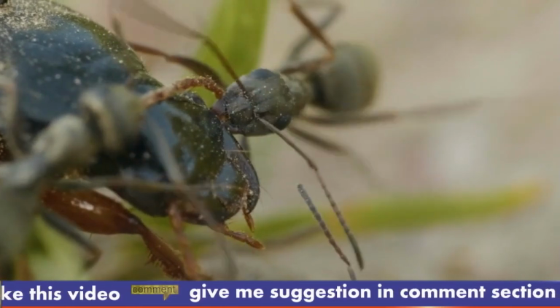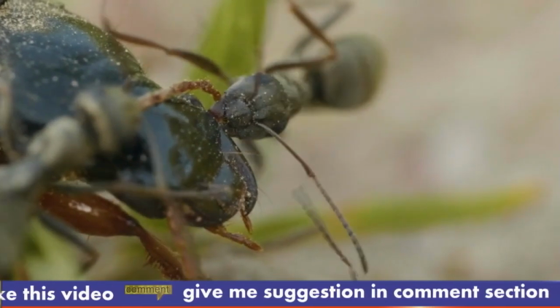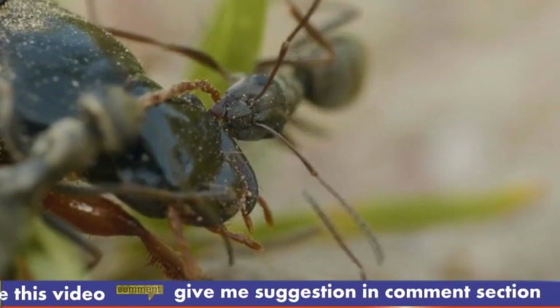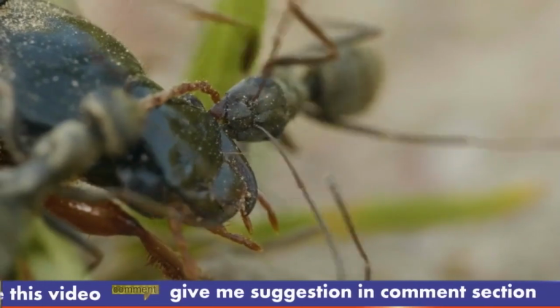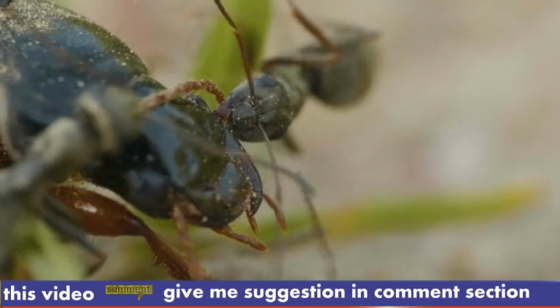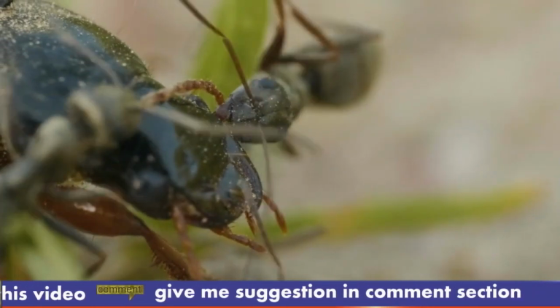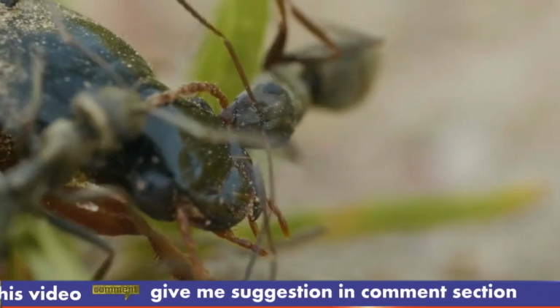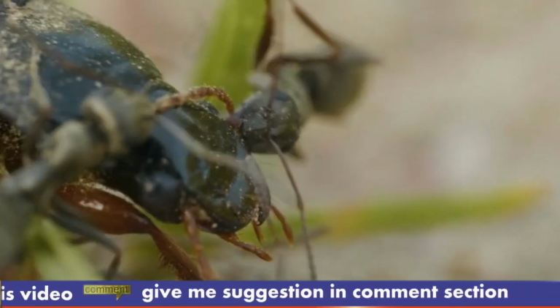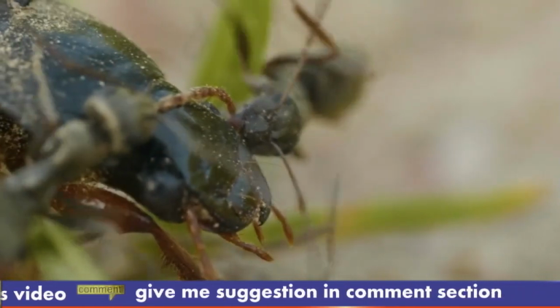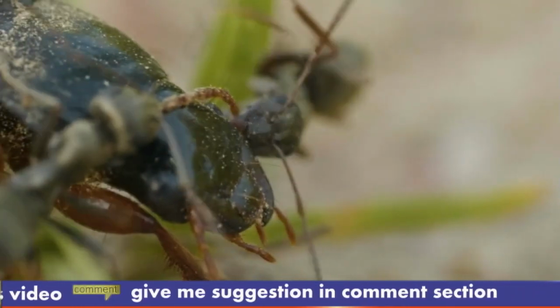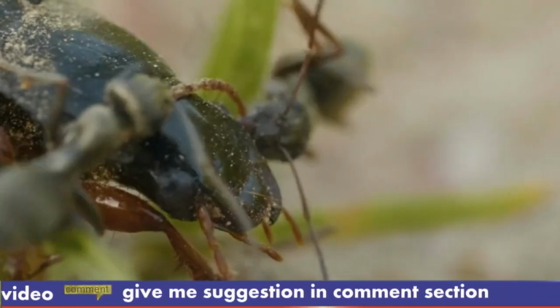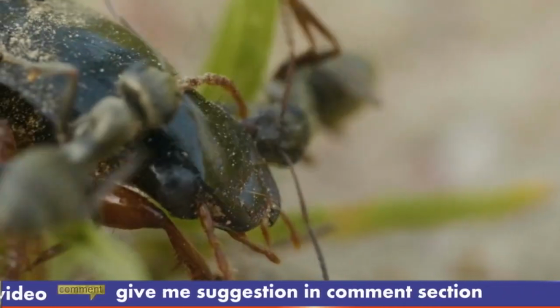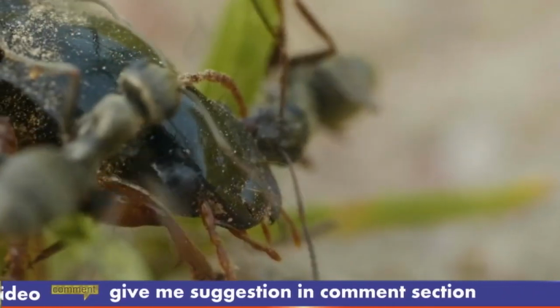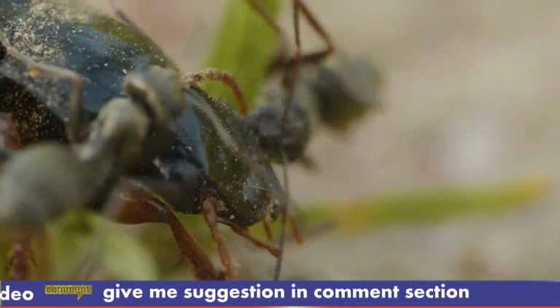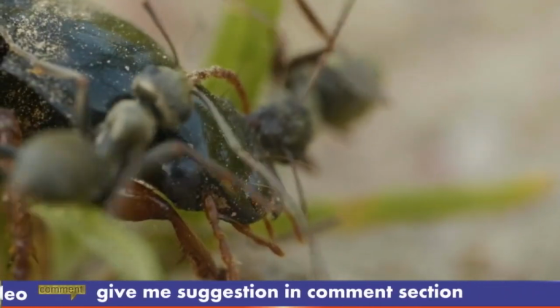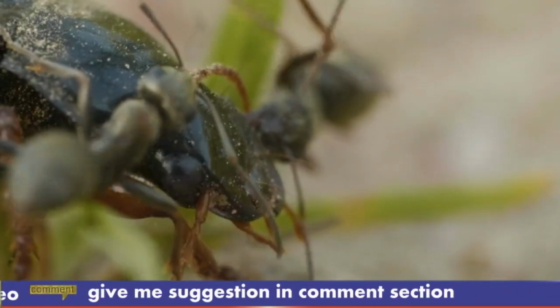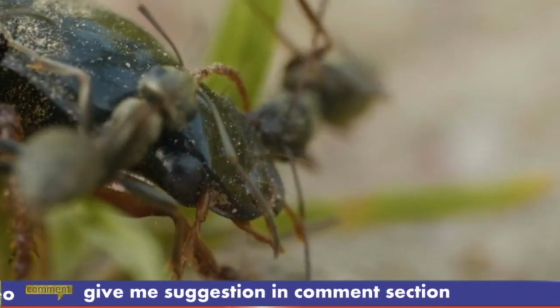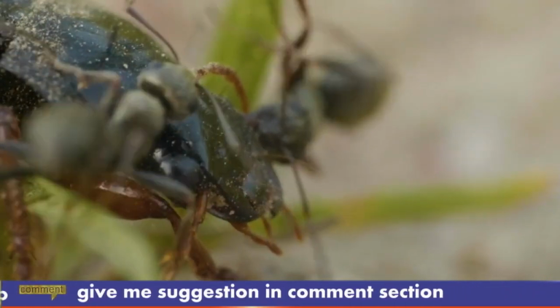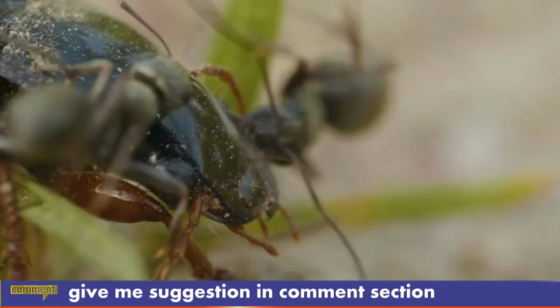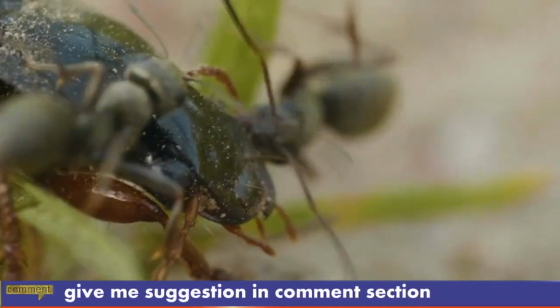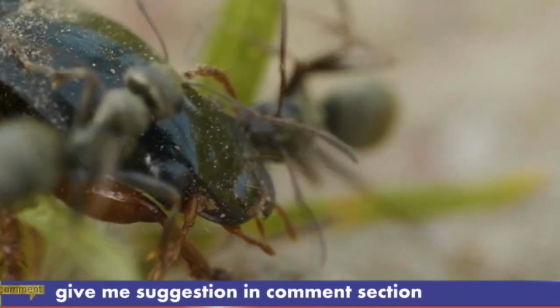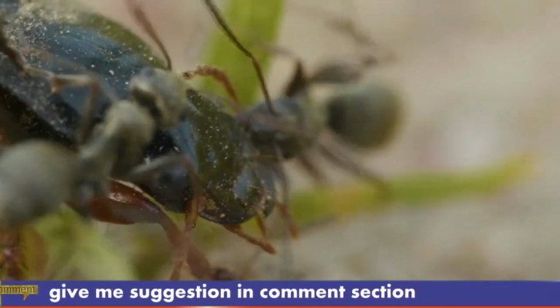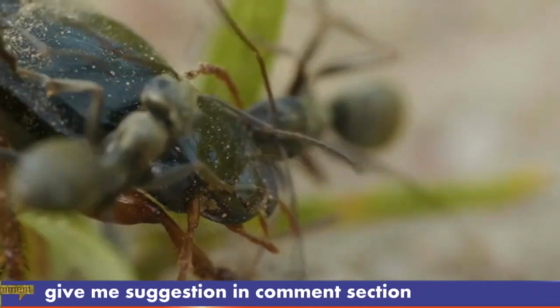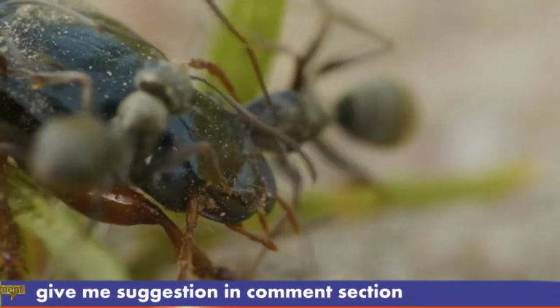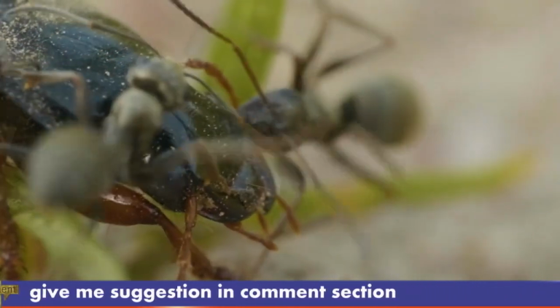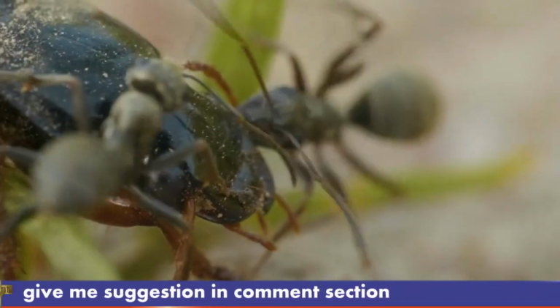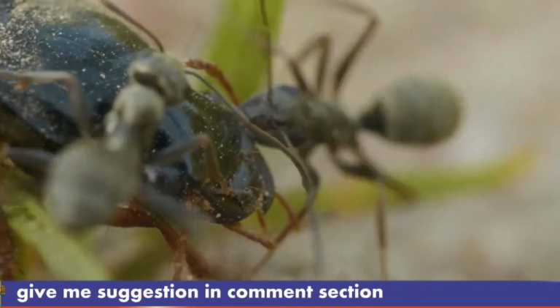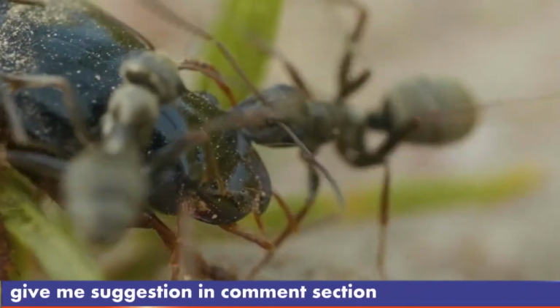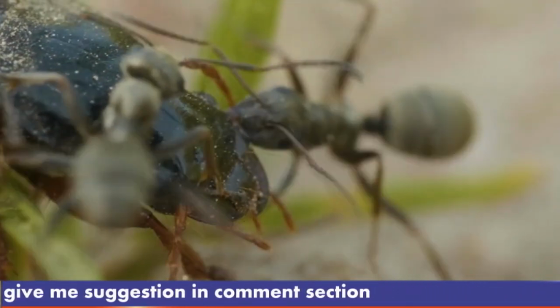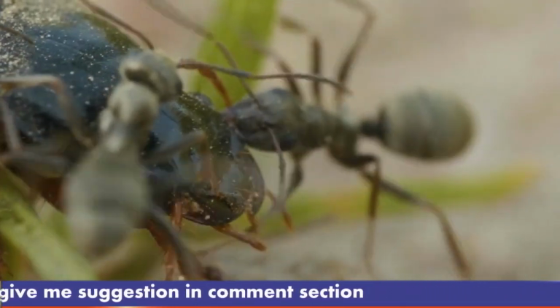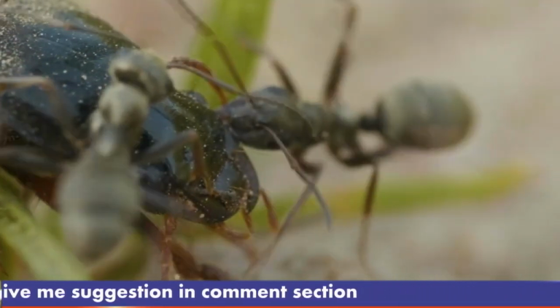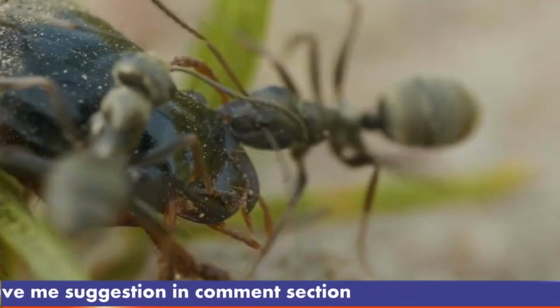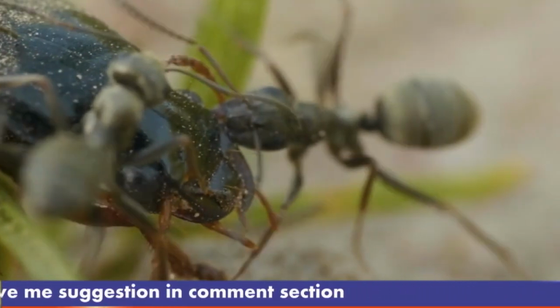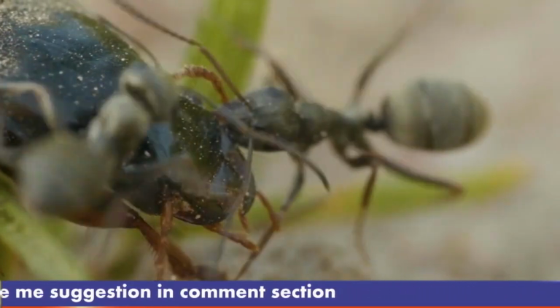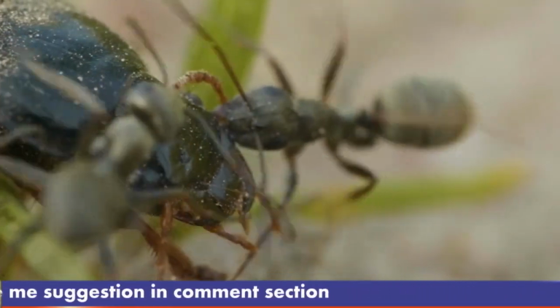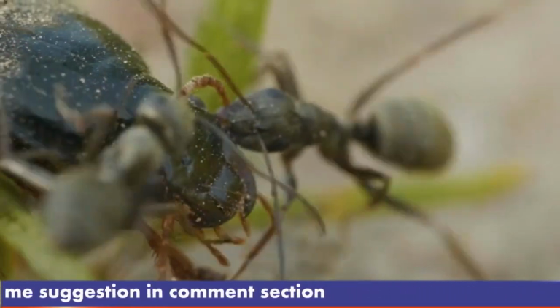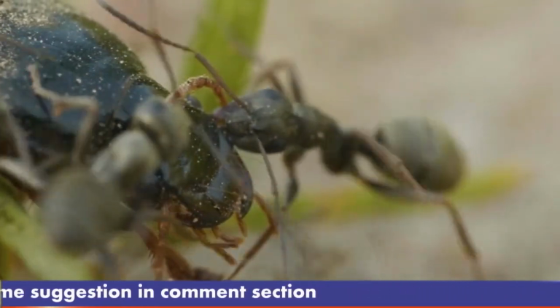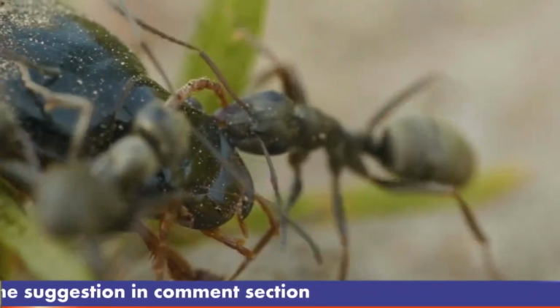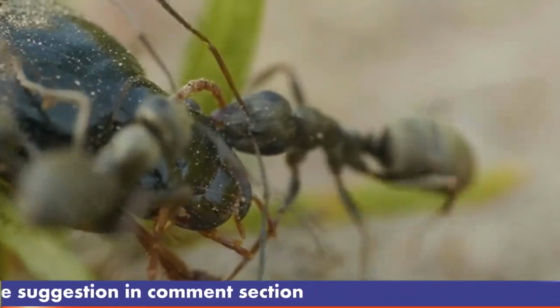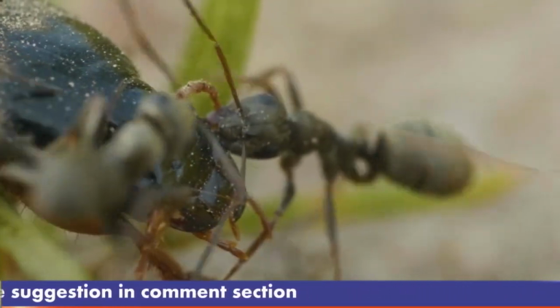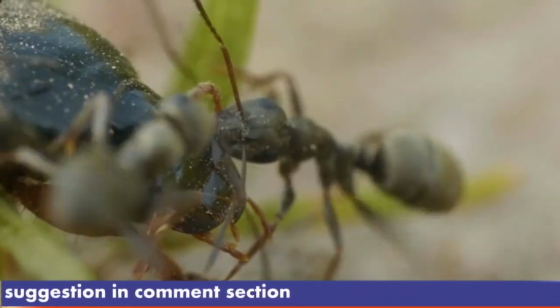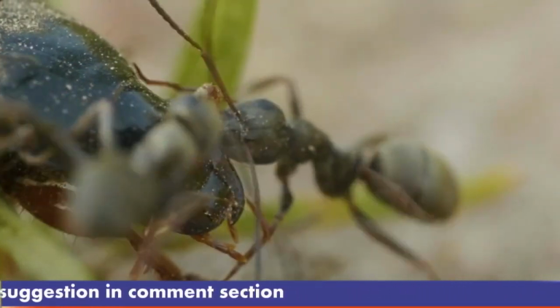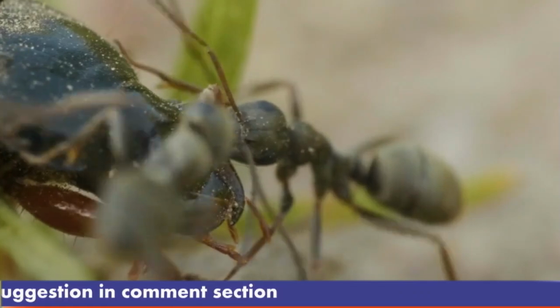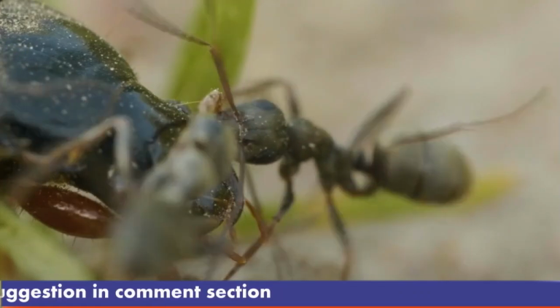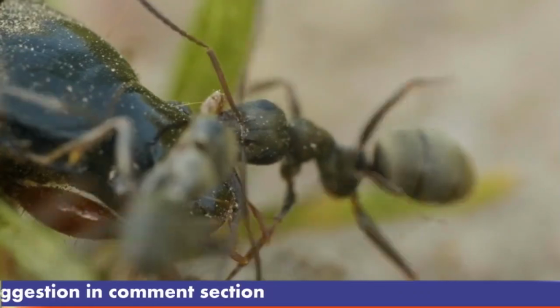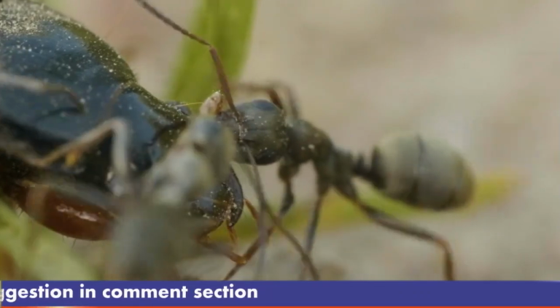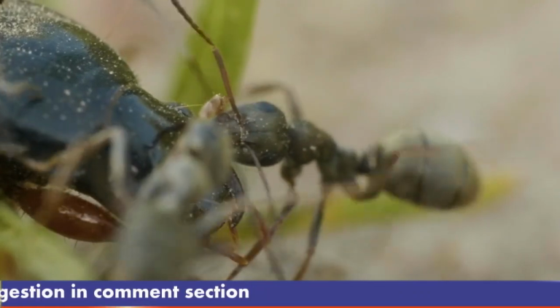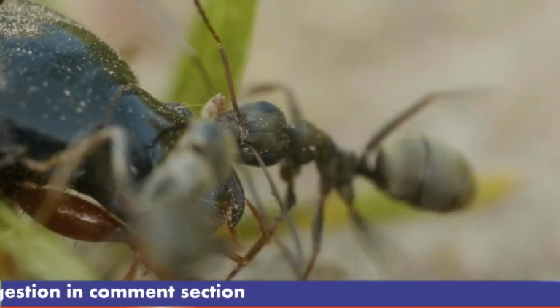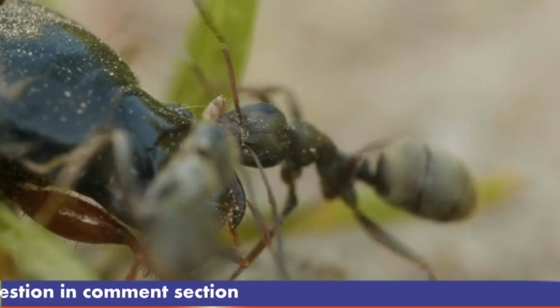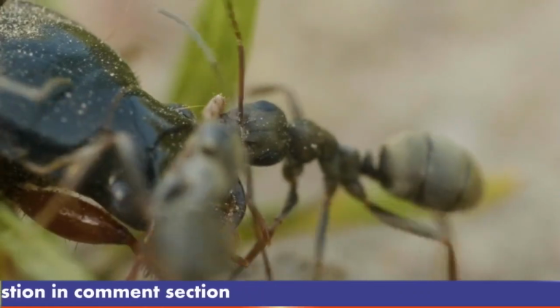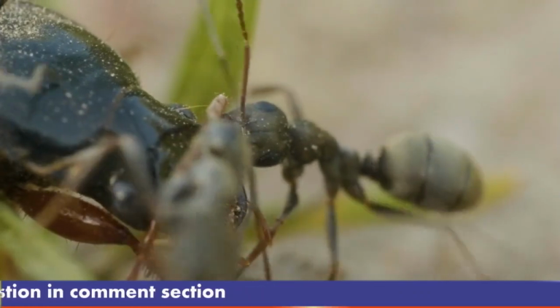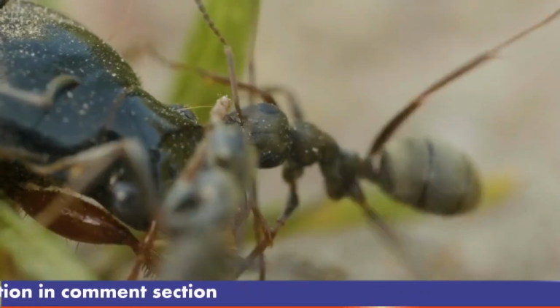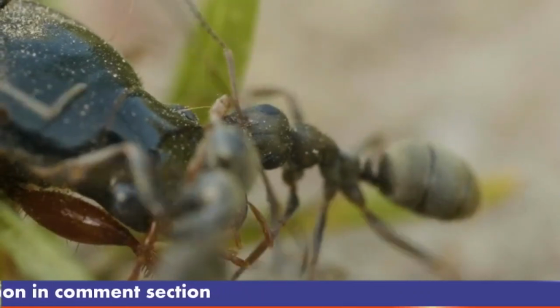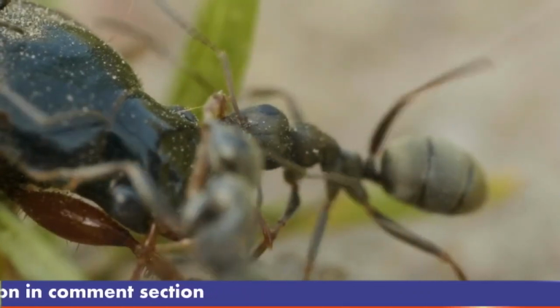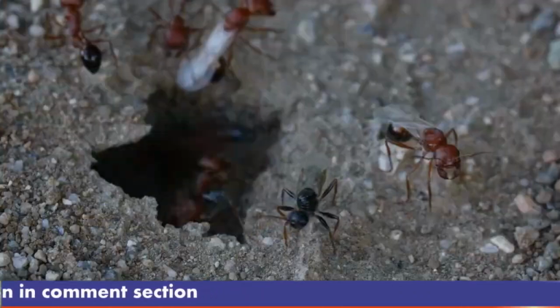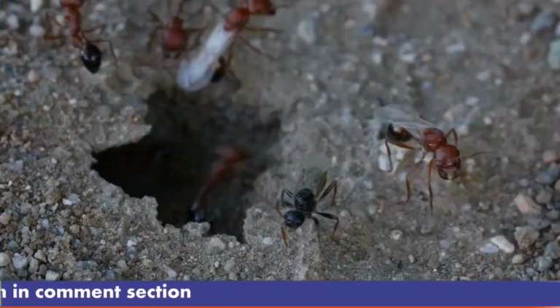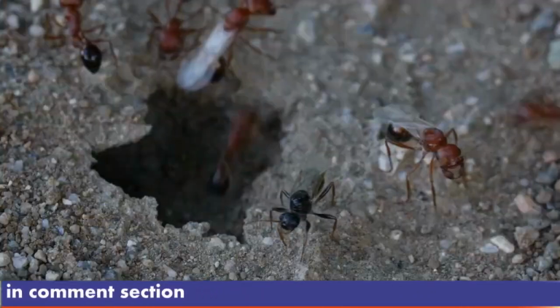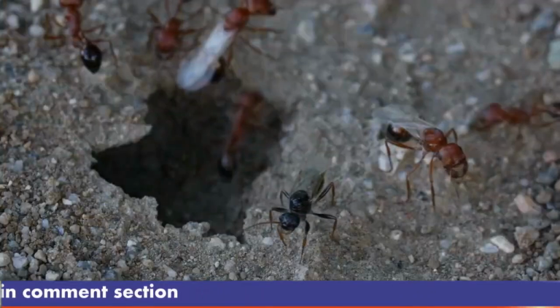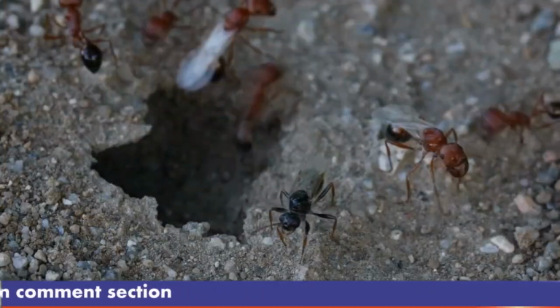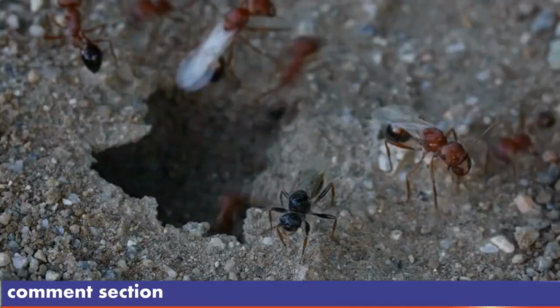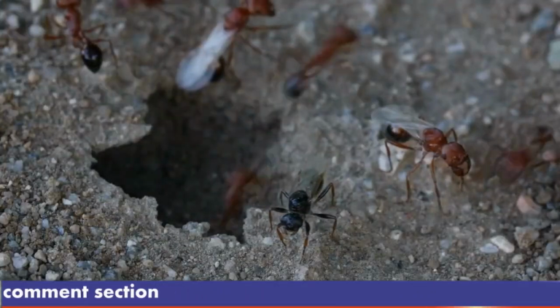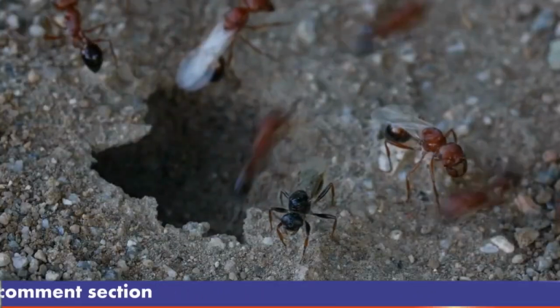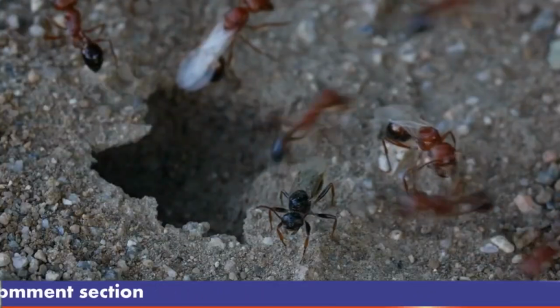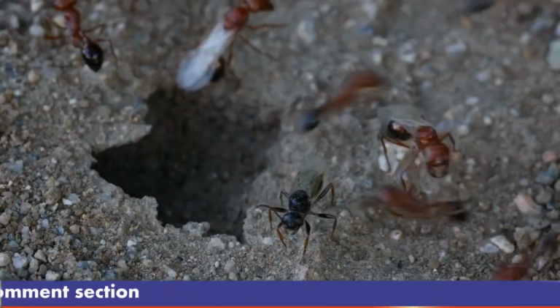Communication: like many ants, they use pheromones to communicate with each other for finding food and signaling danger.